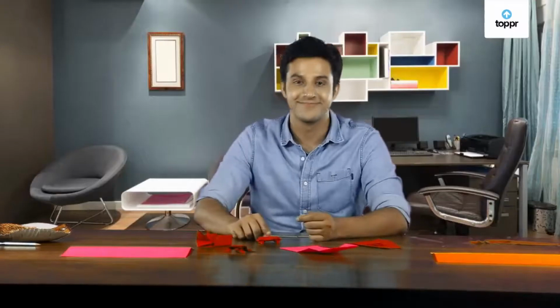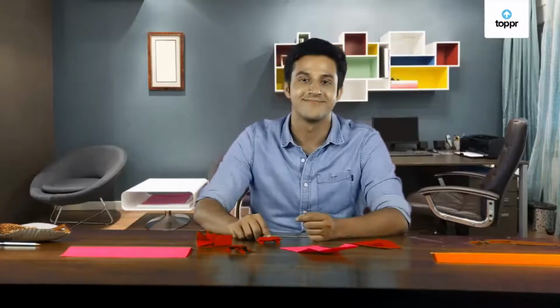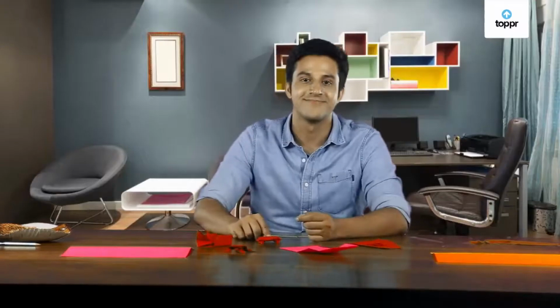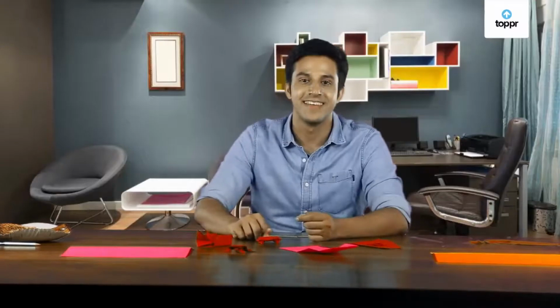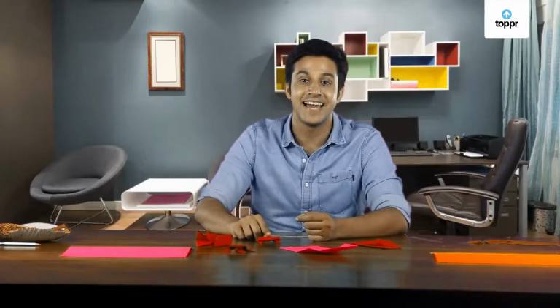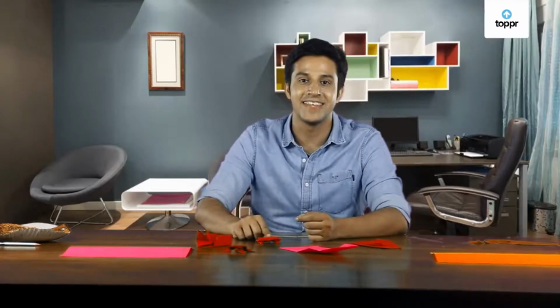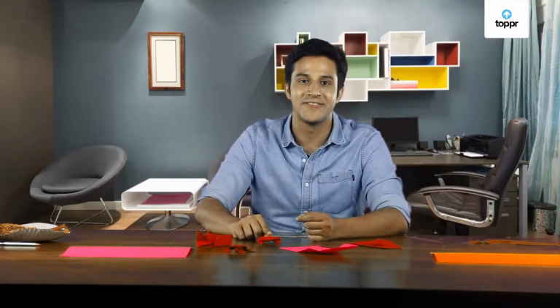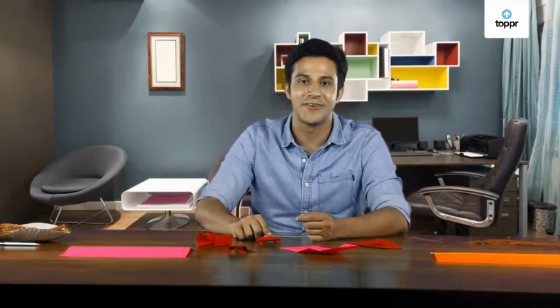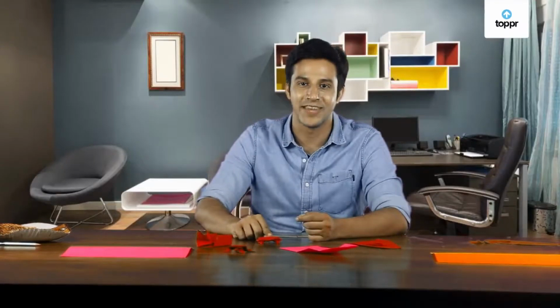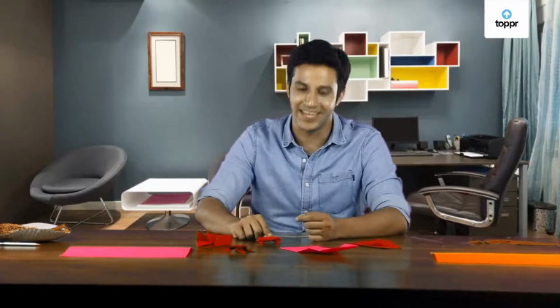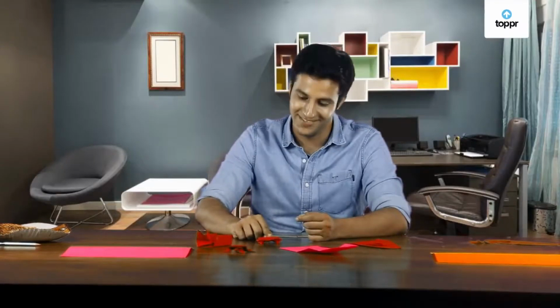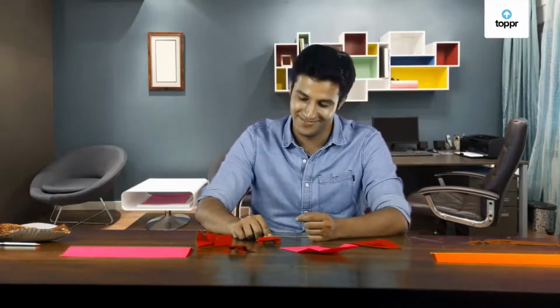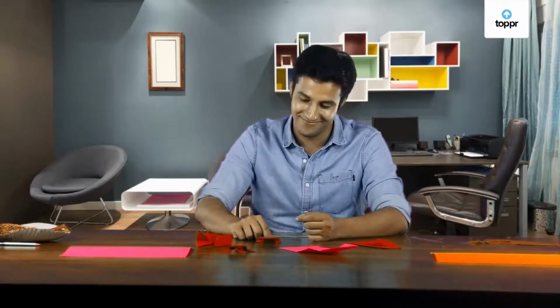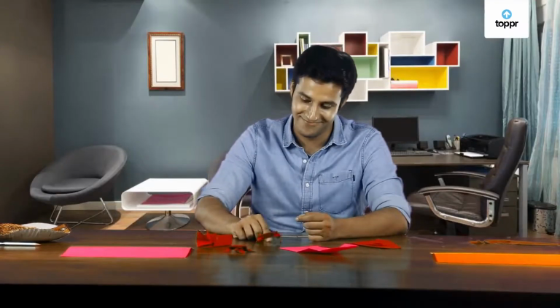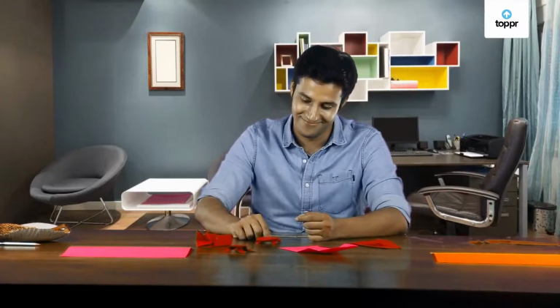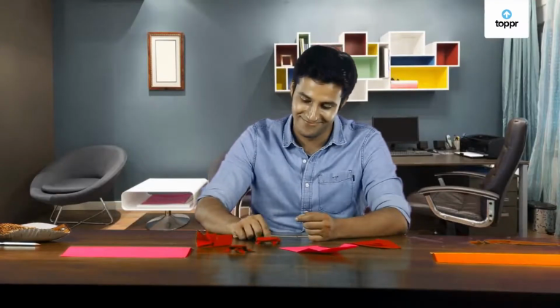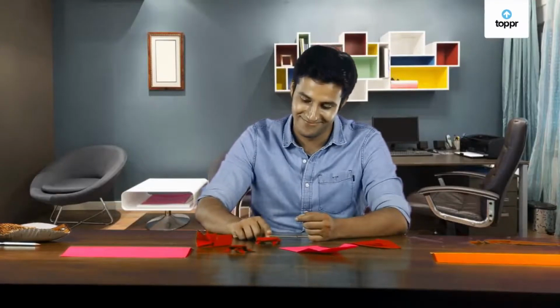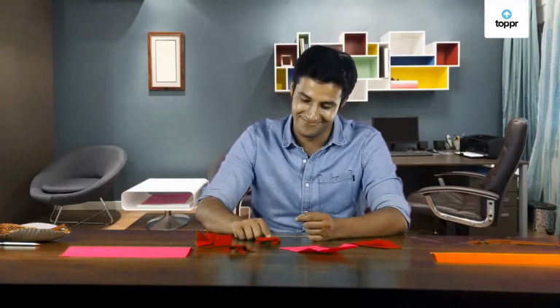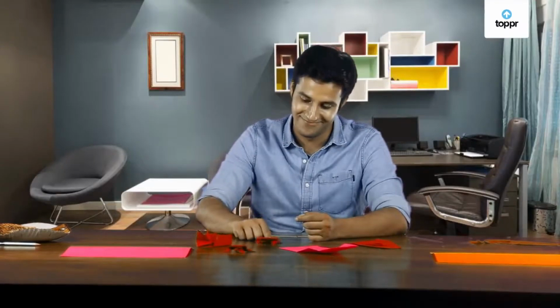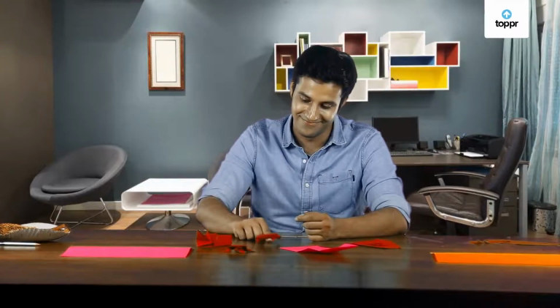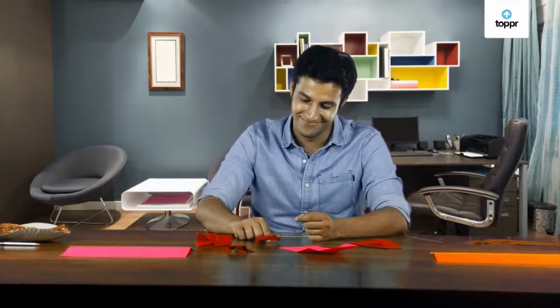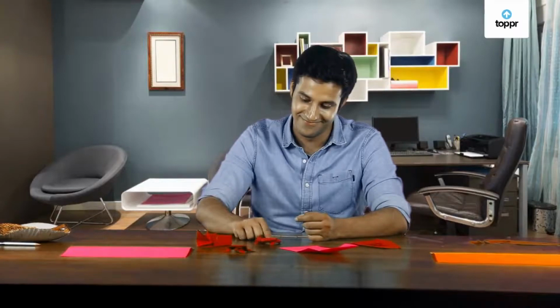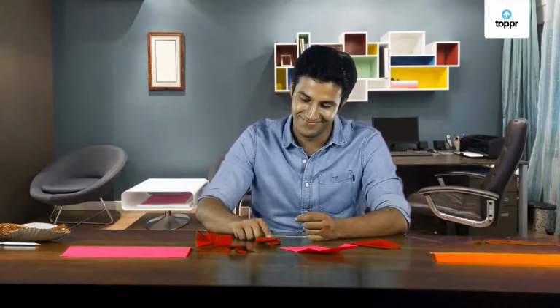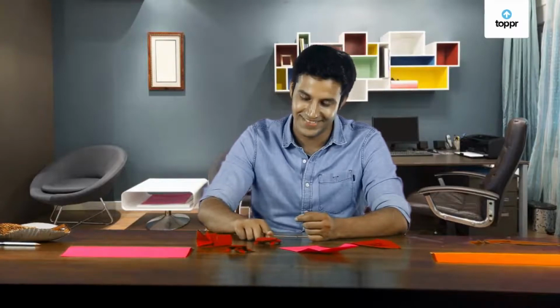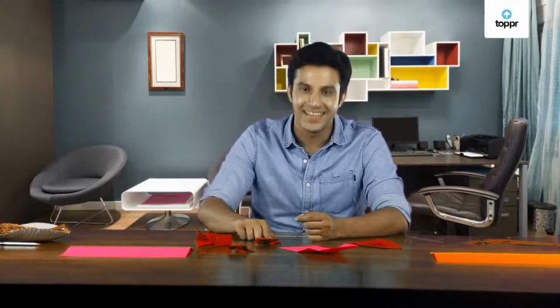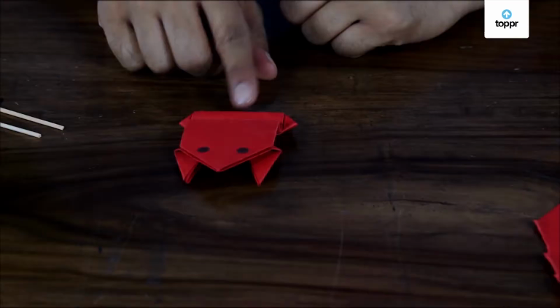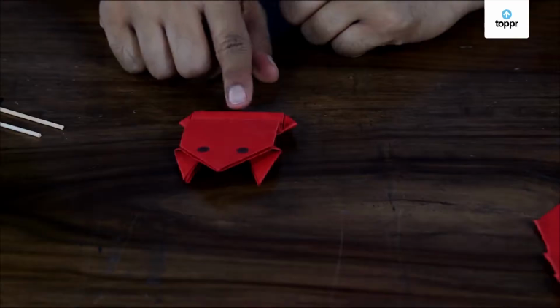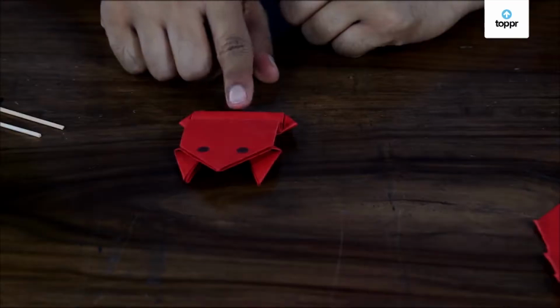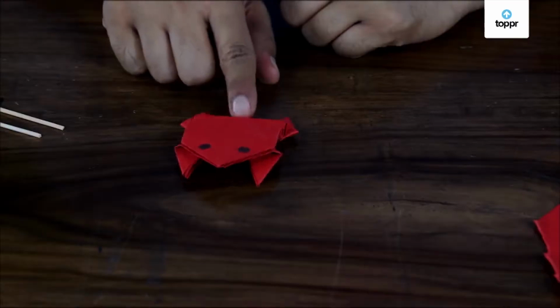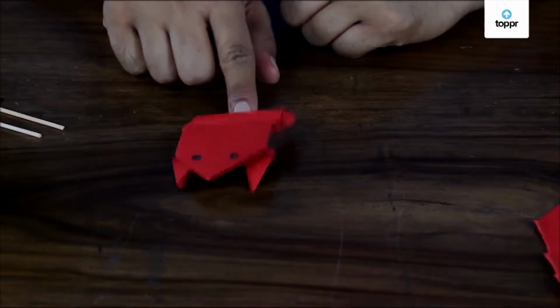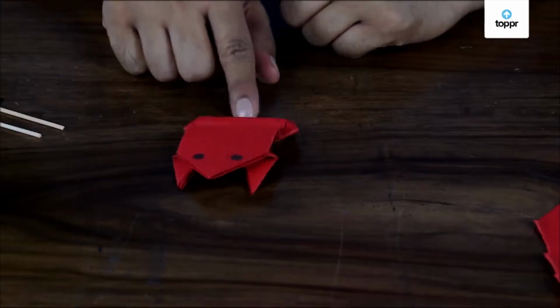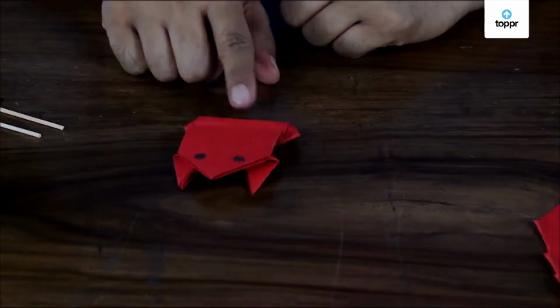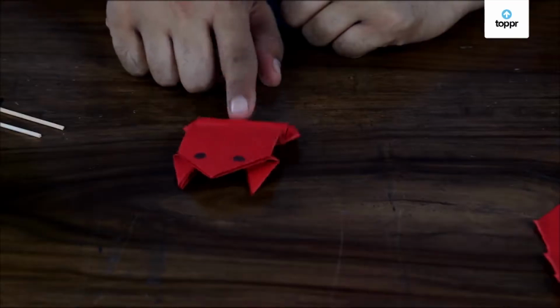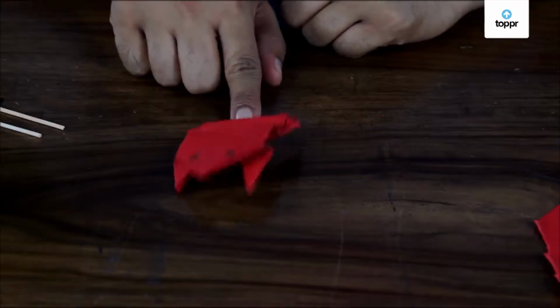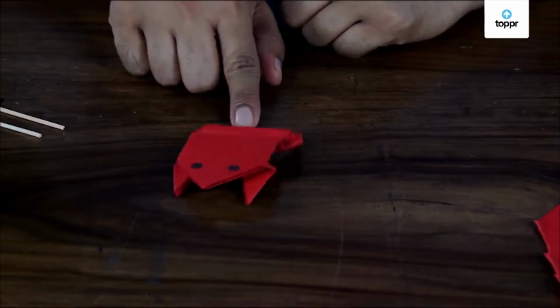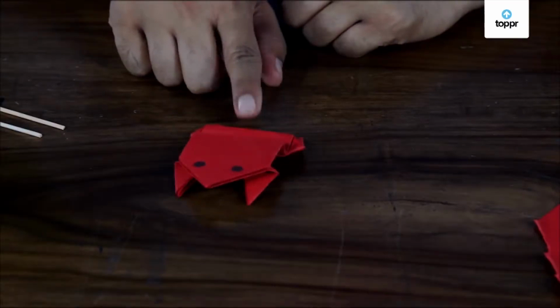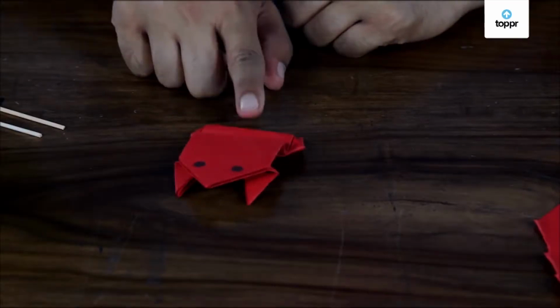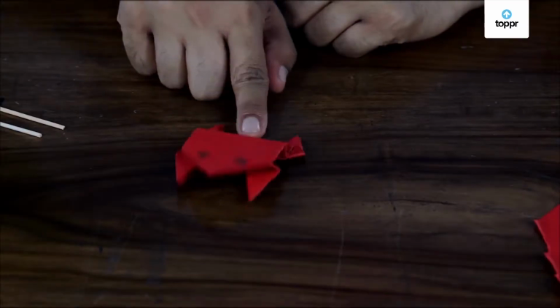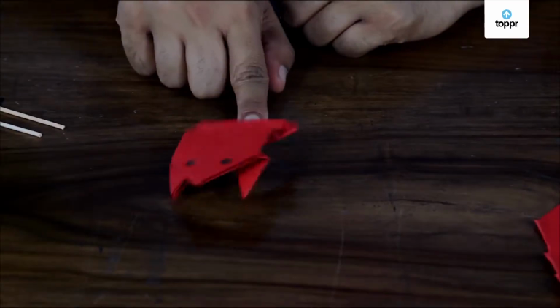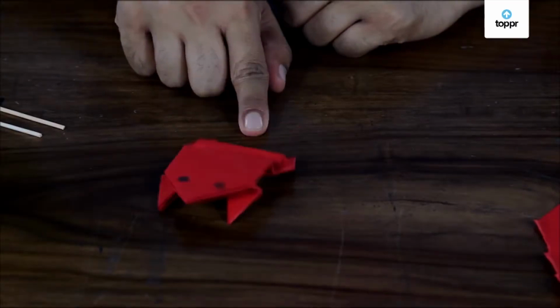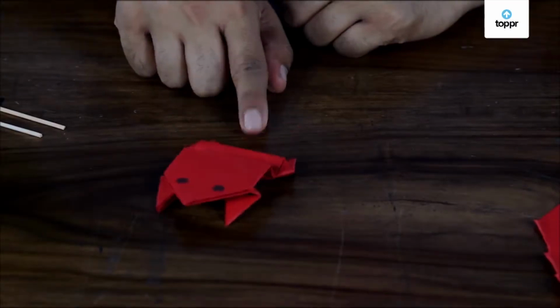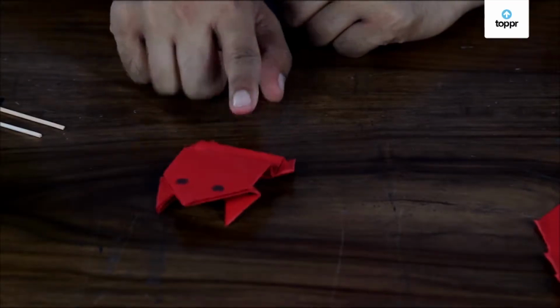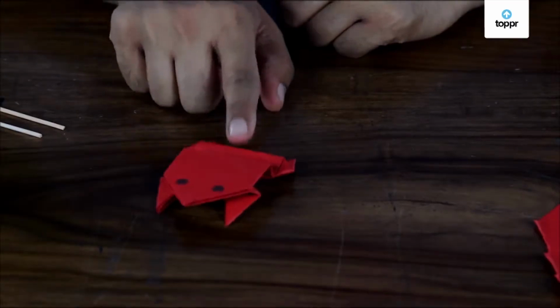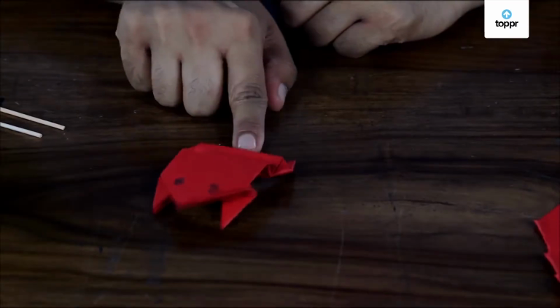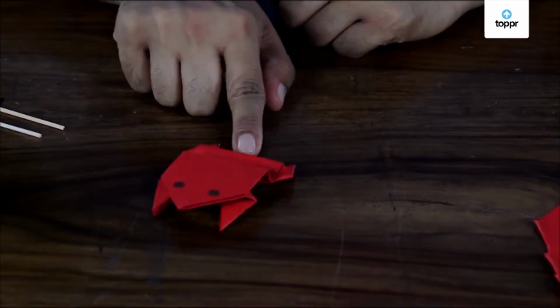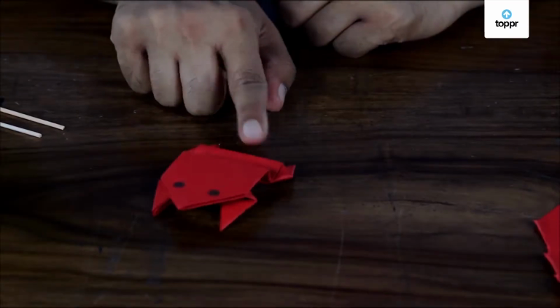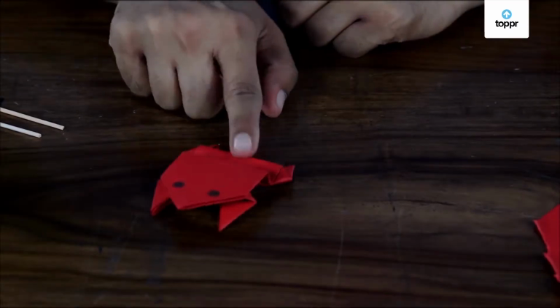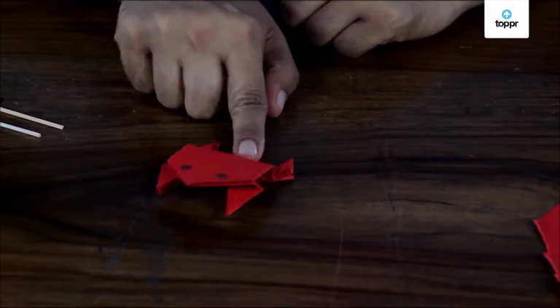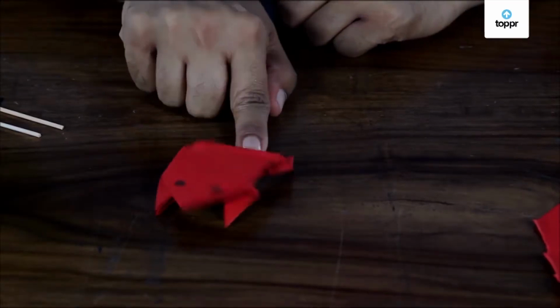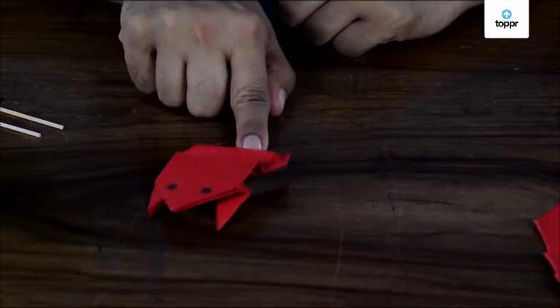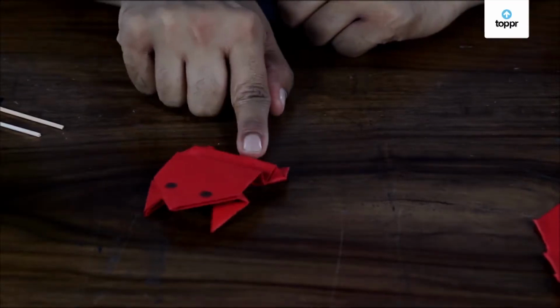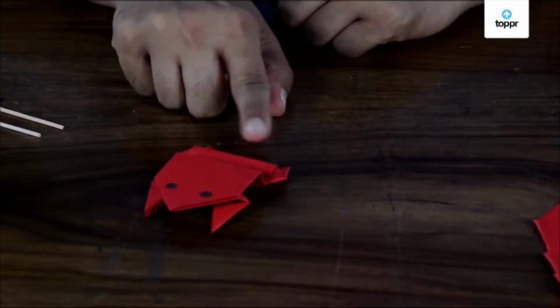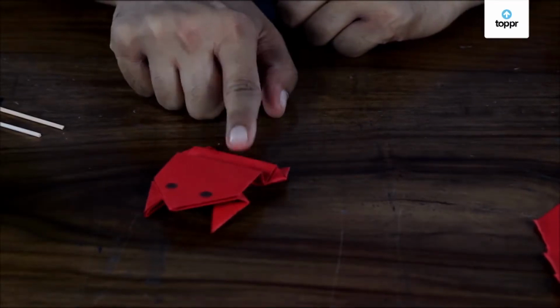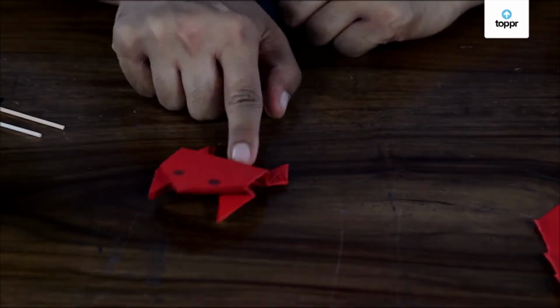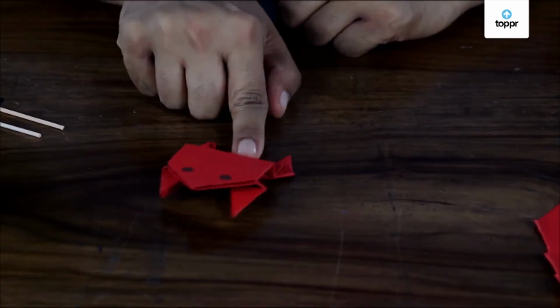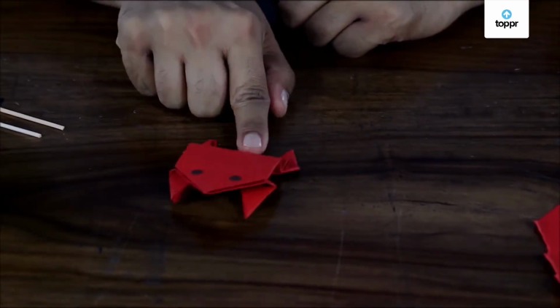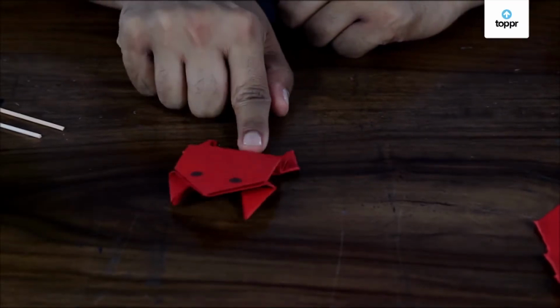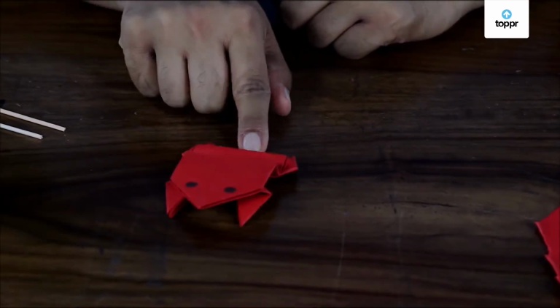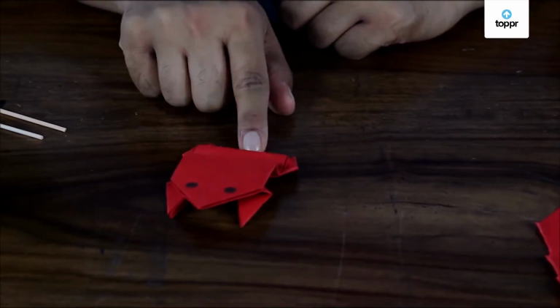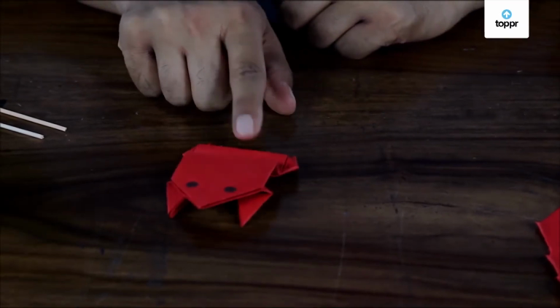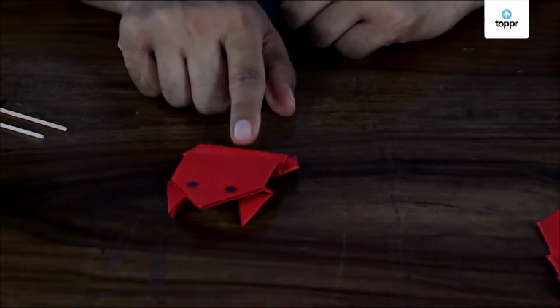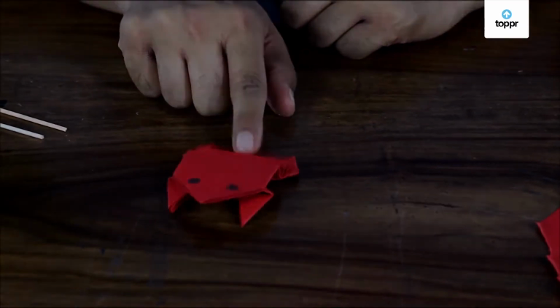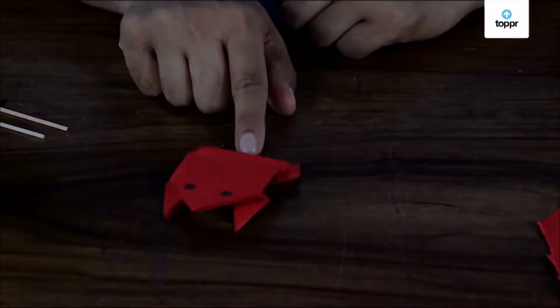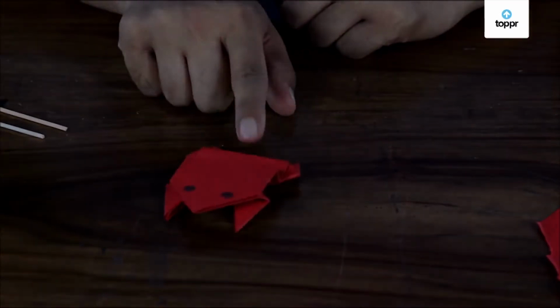Hi there, froggy! The next time you make a jumping frog, watch out for those triangles.